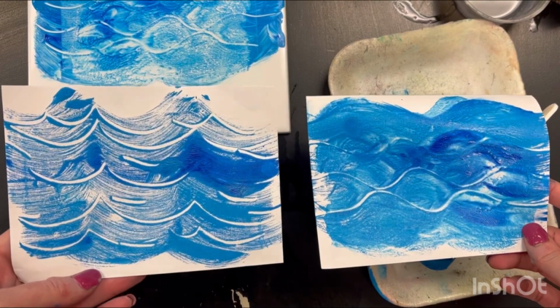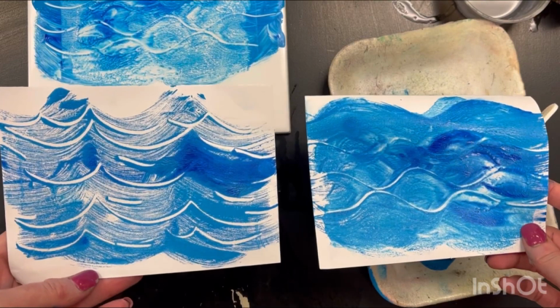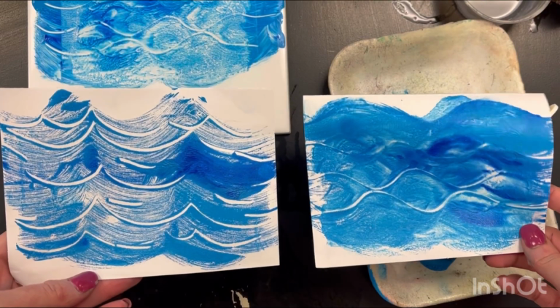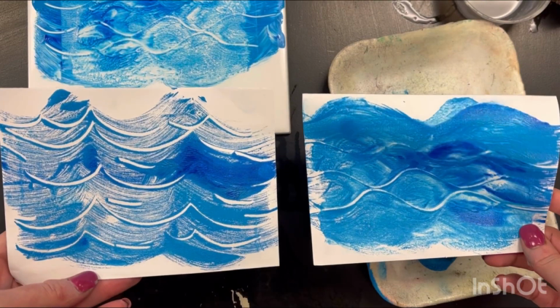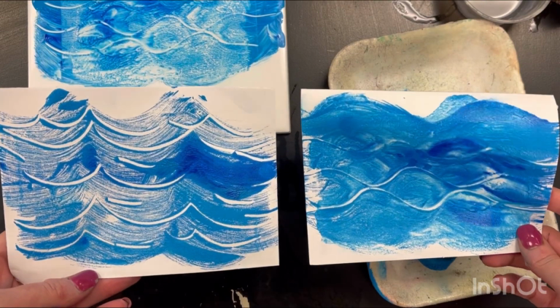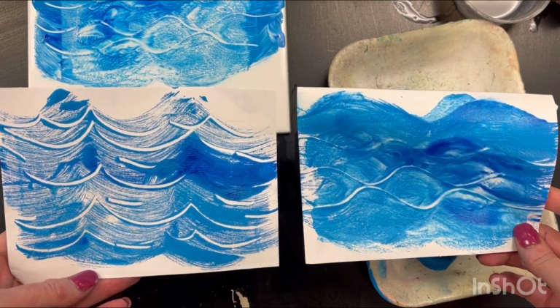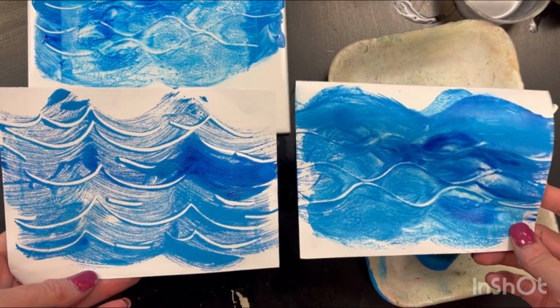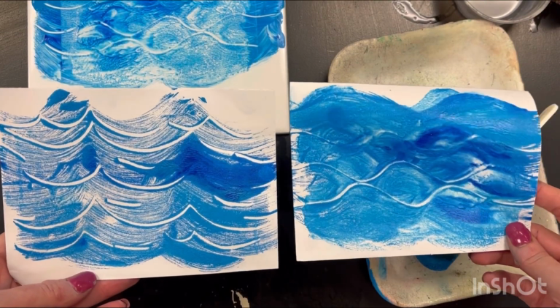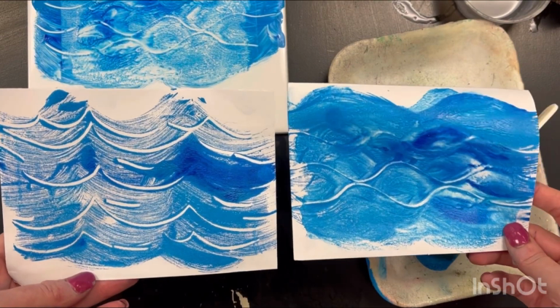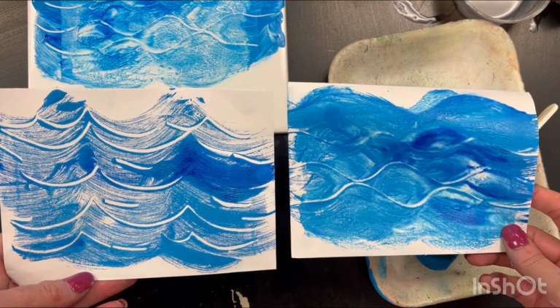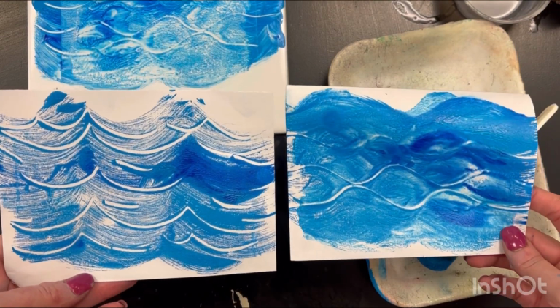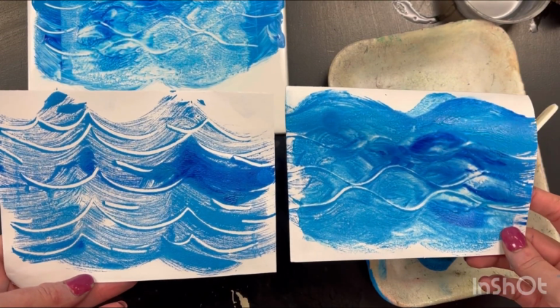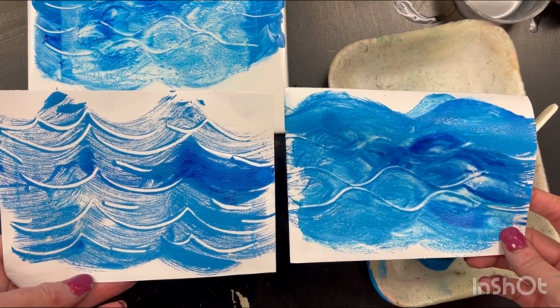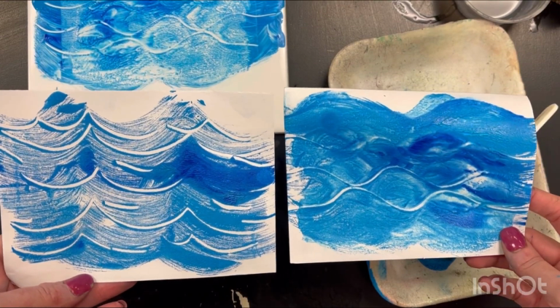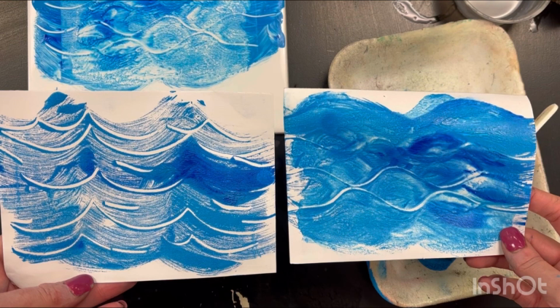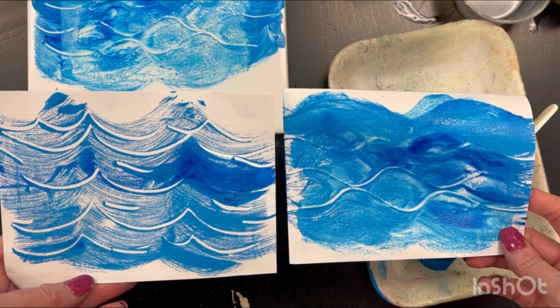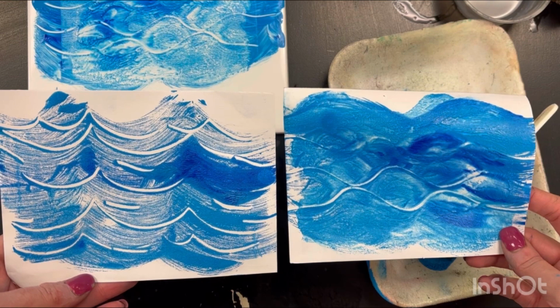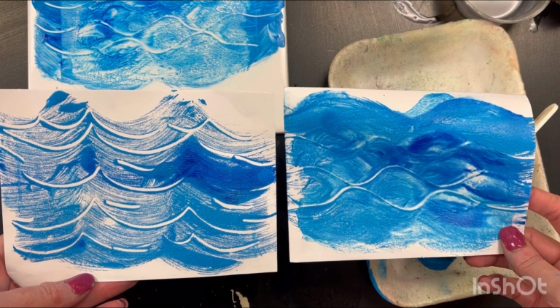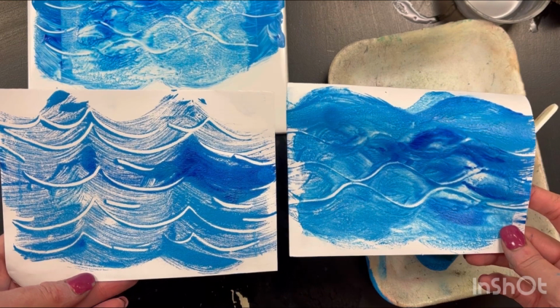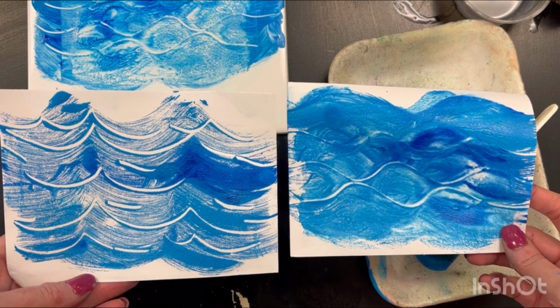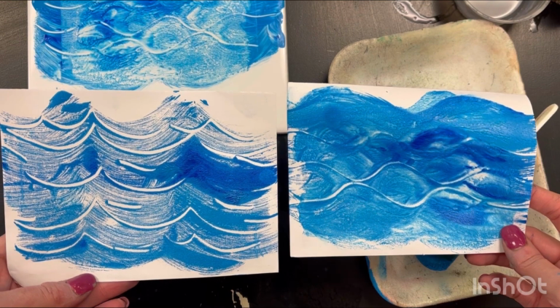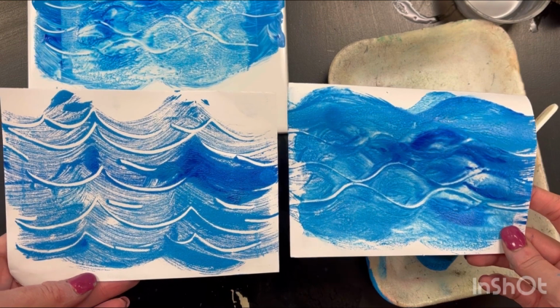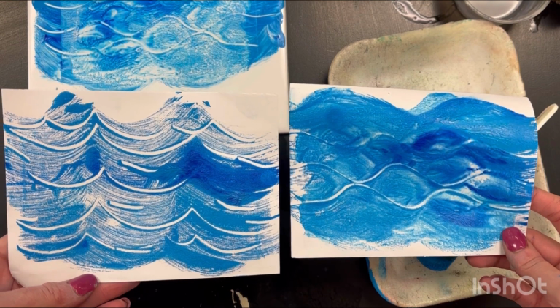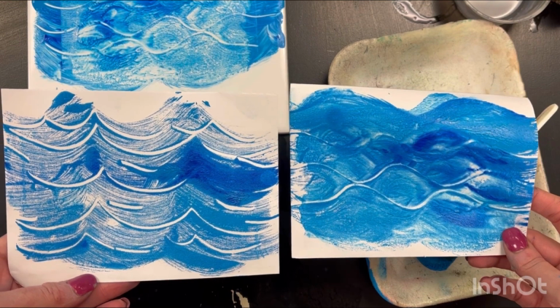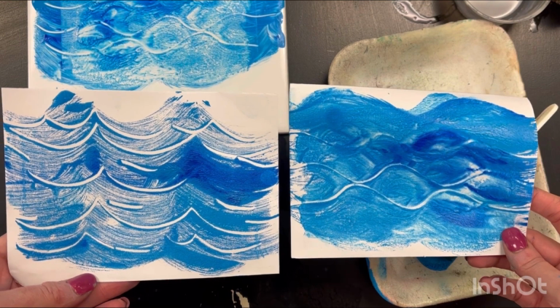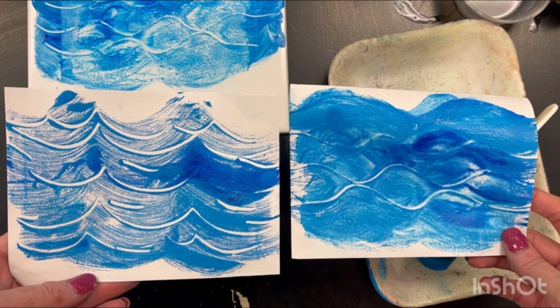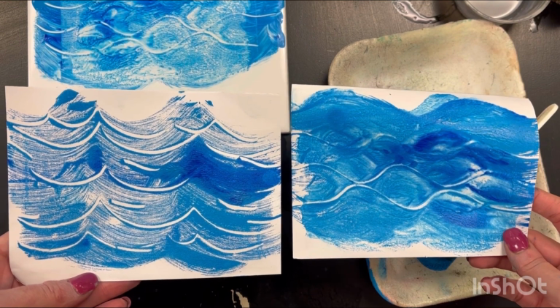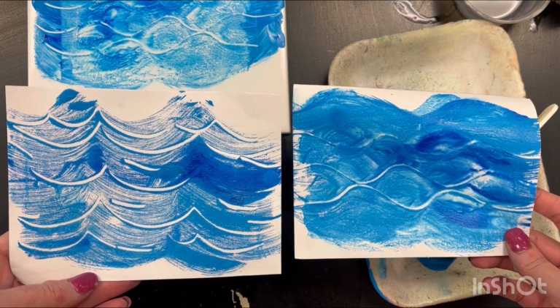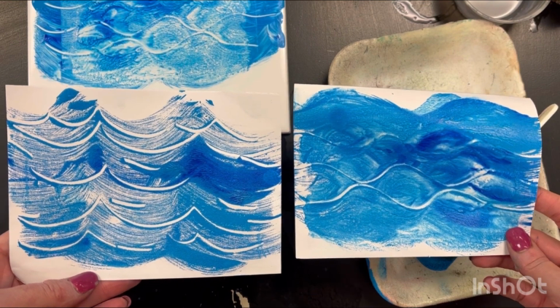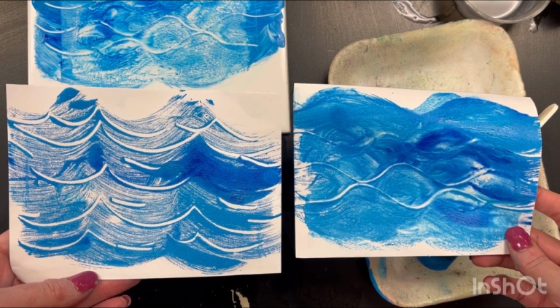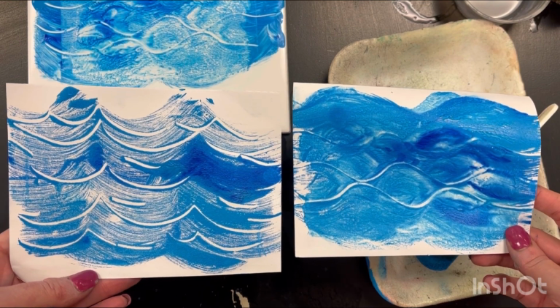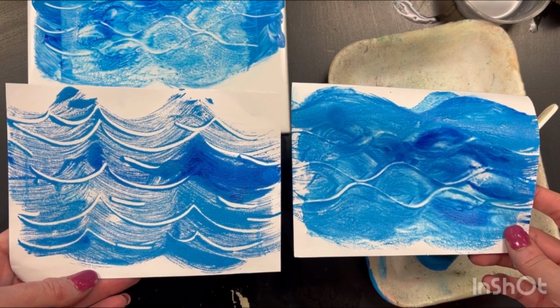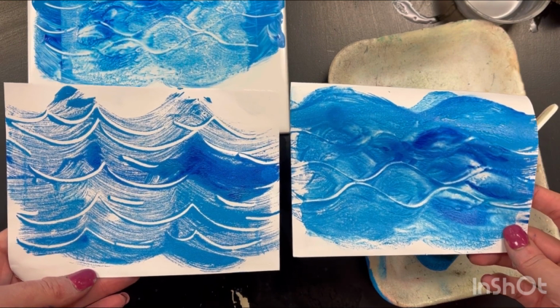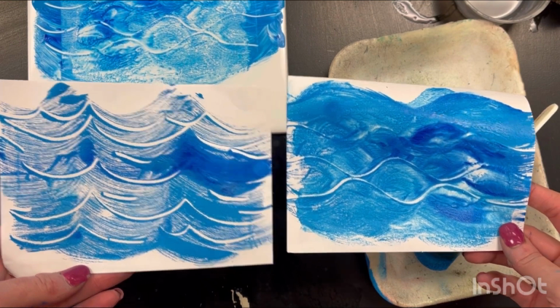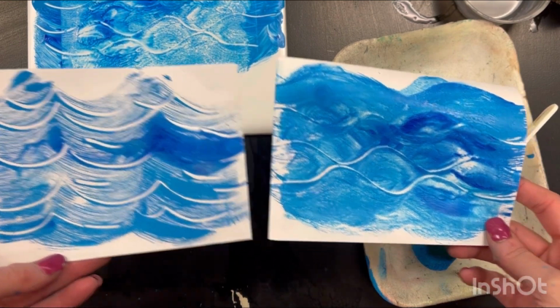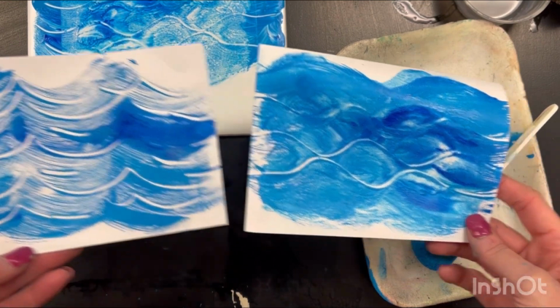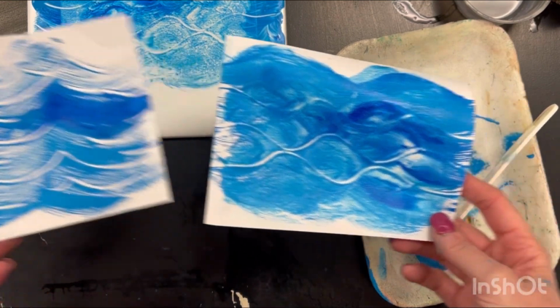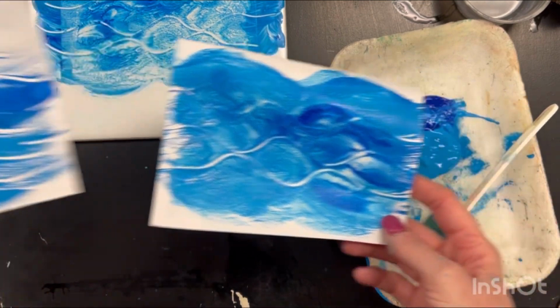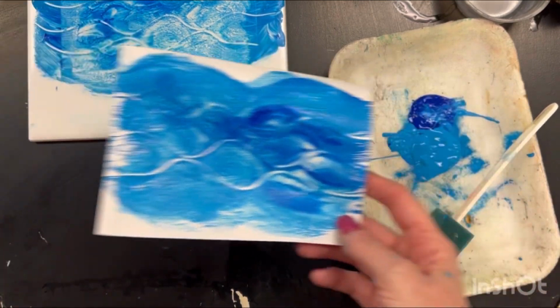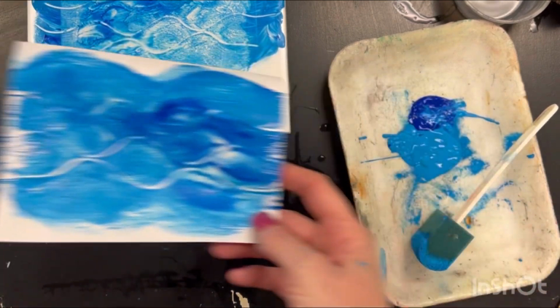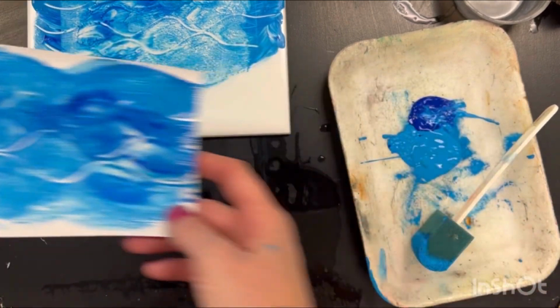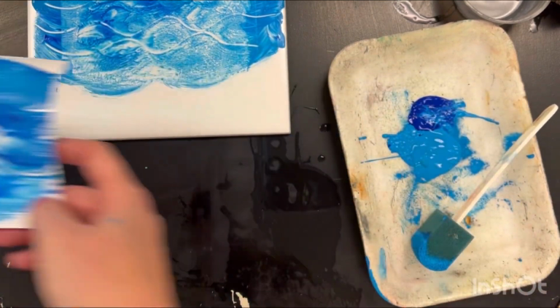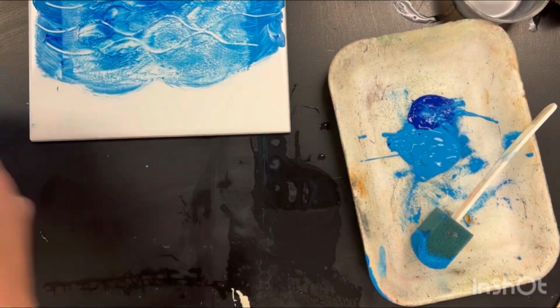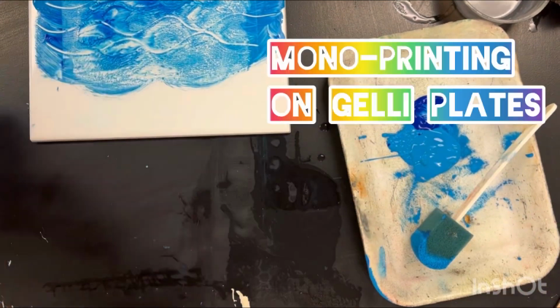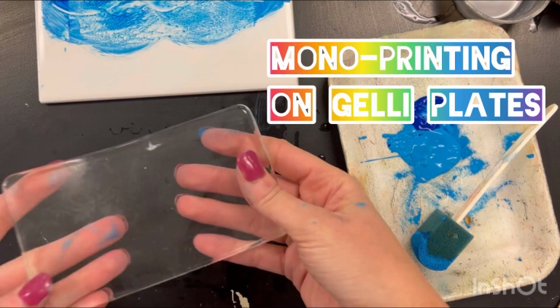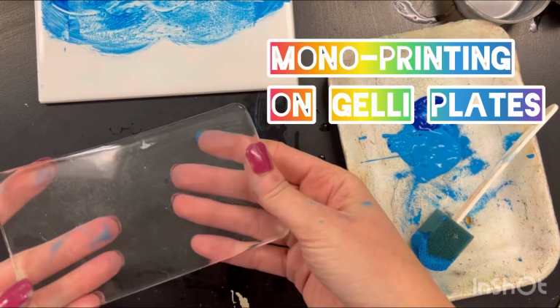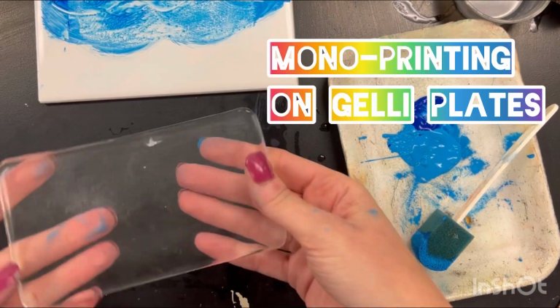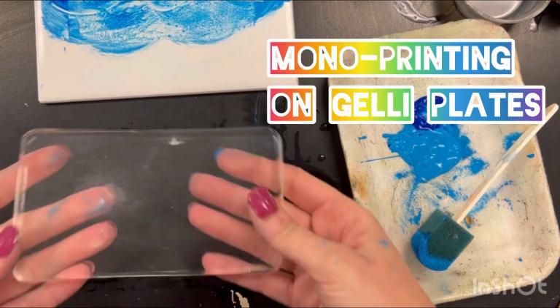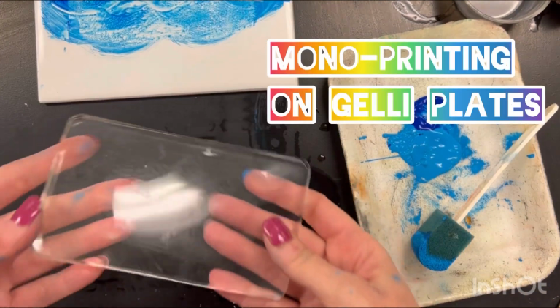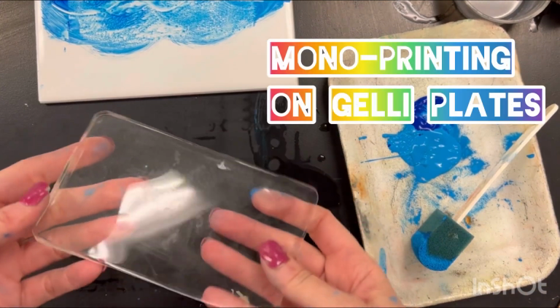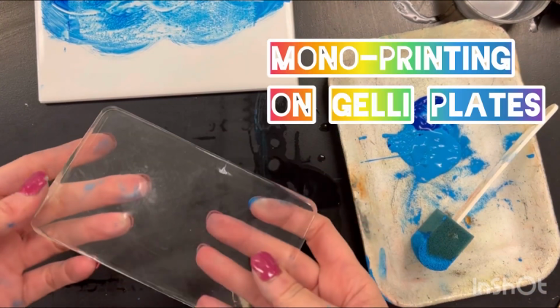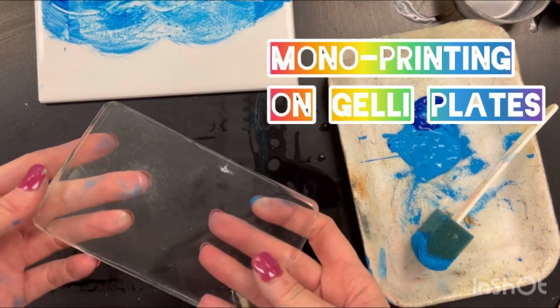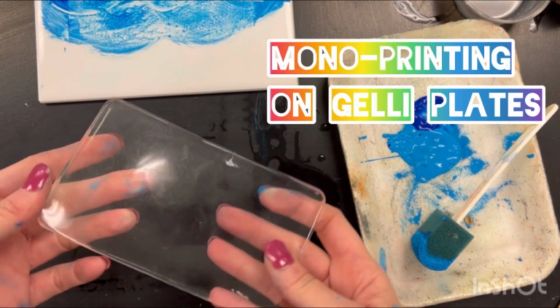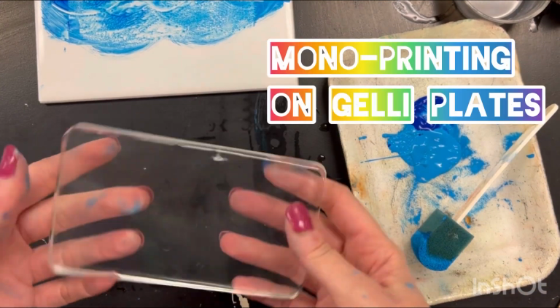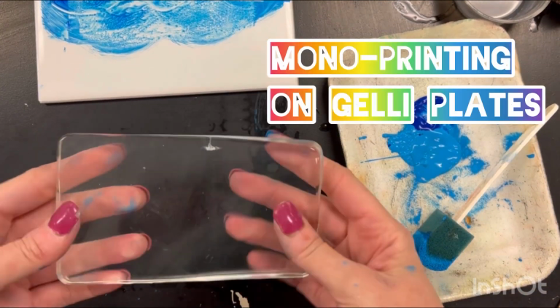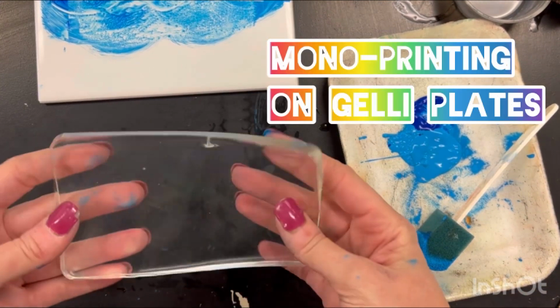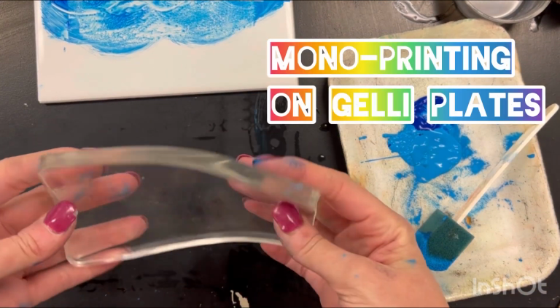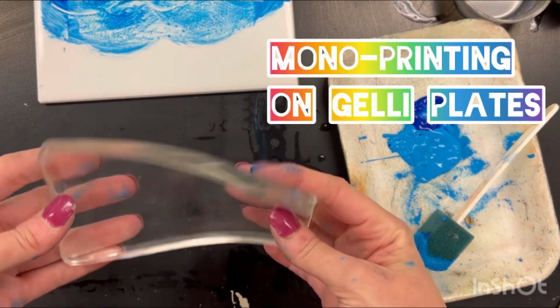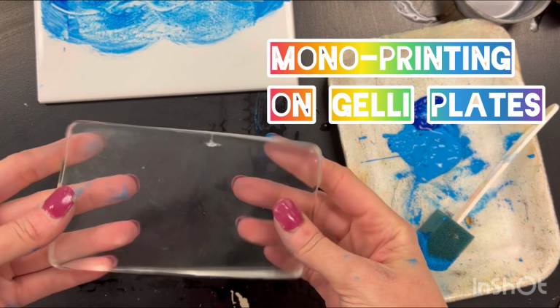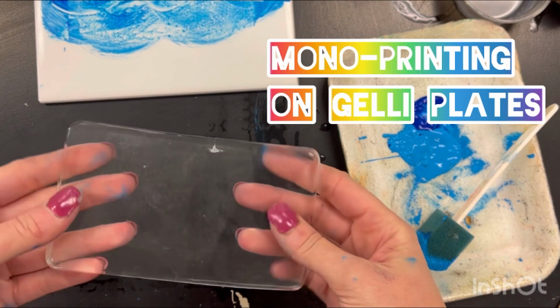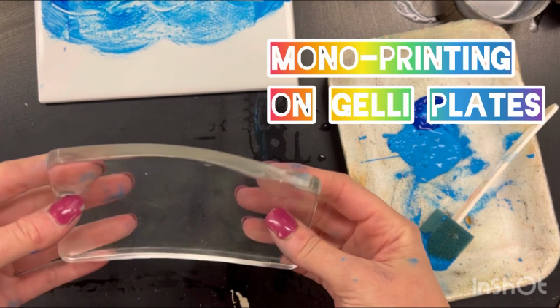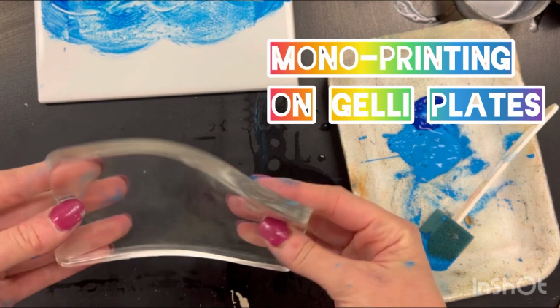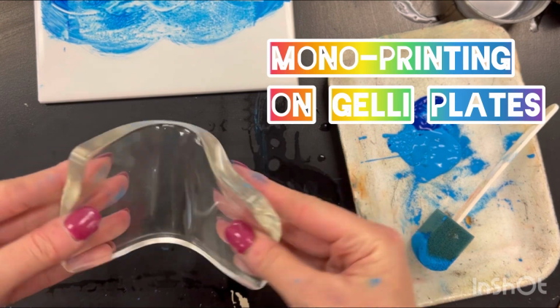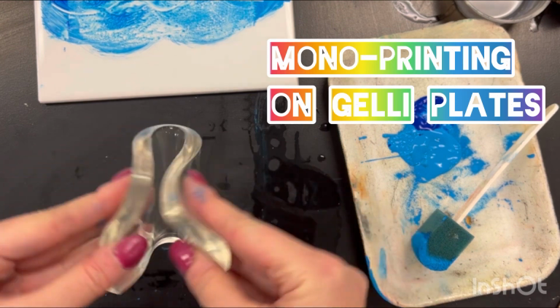You can see the difference between these two patterns. It's called a monoprint because each time you print, it's a different pattern.